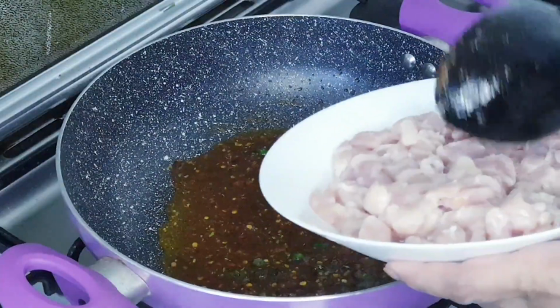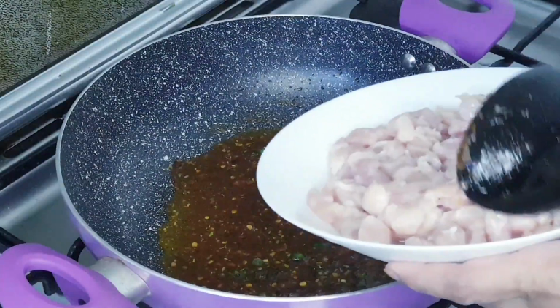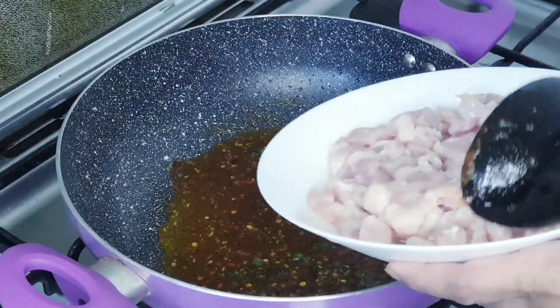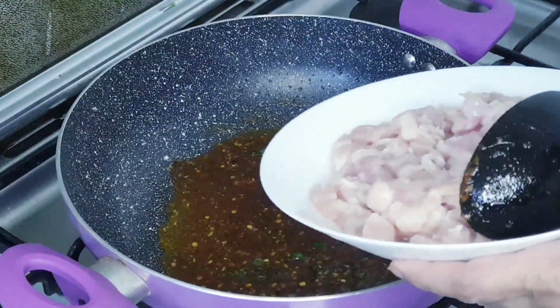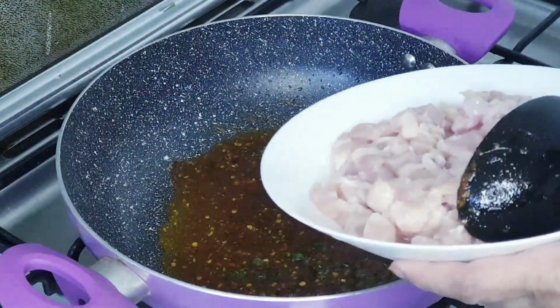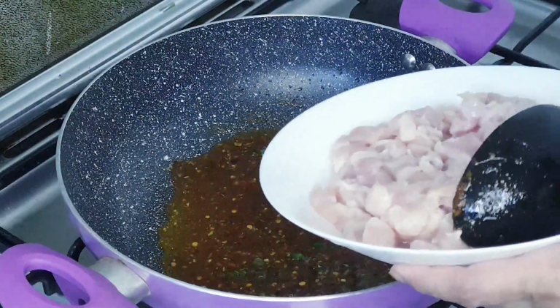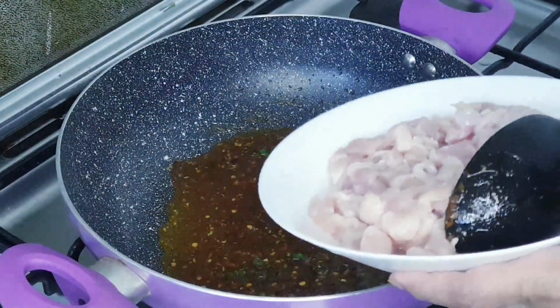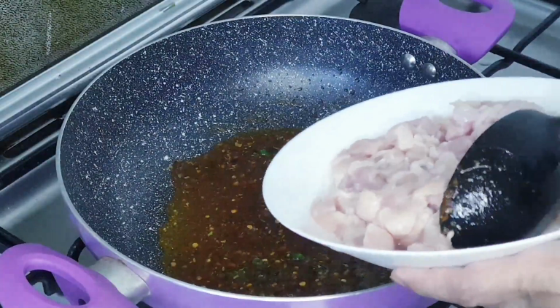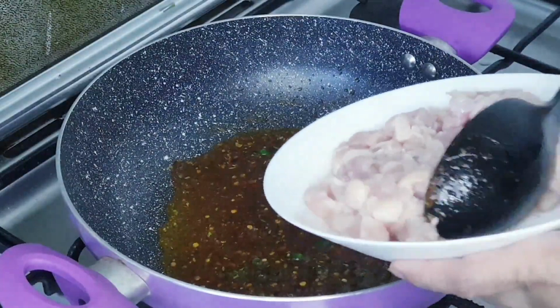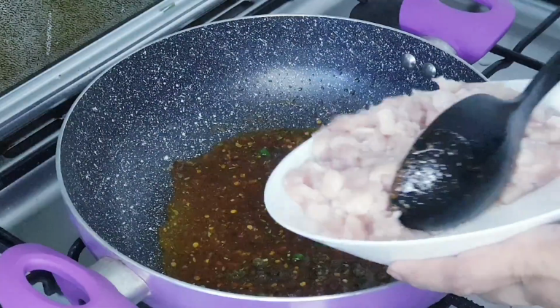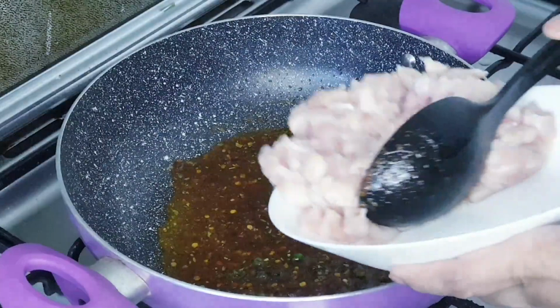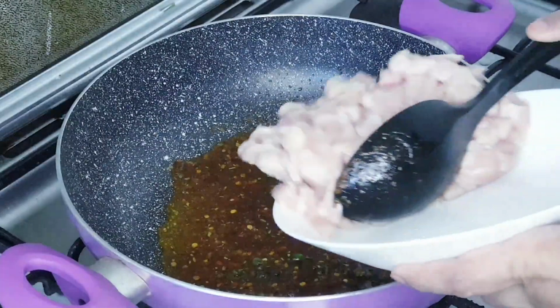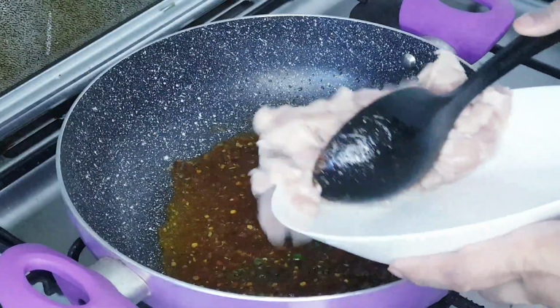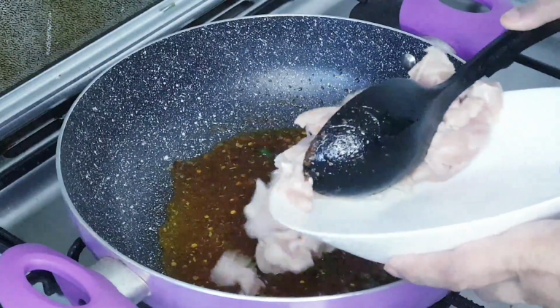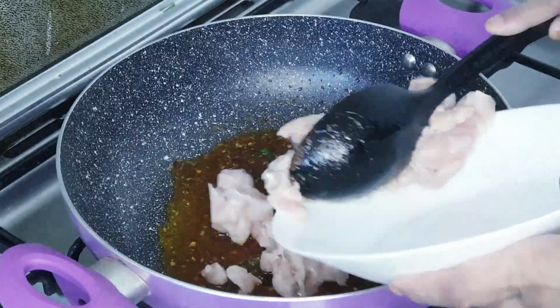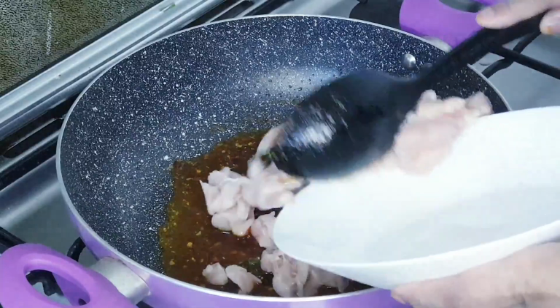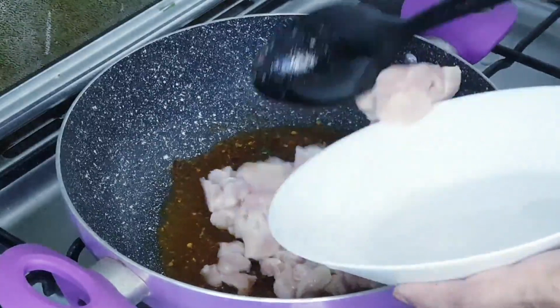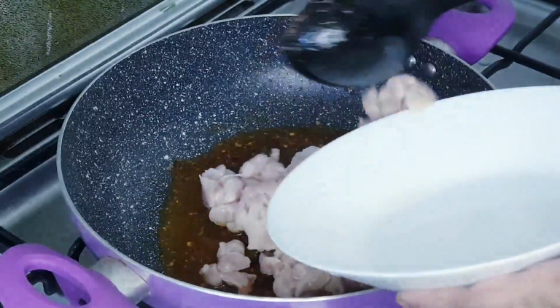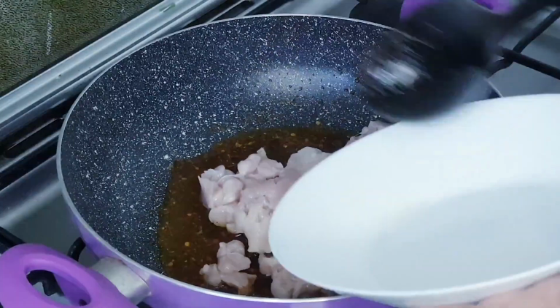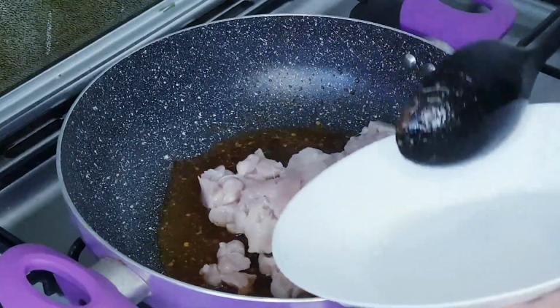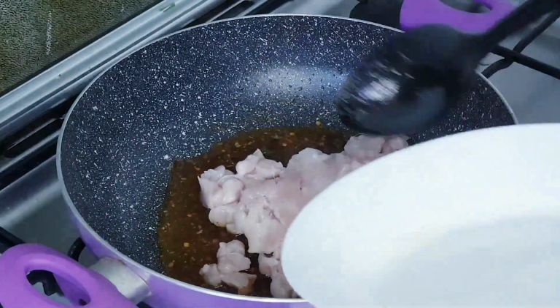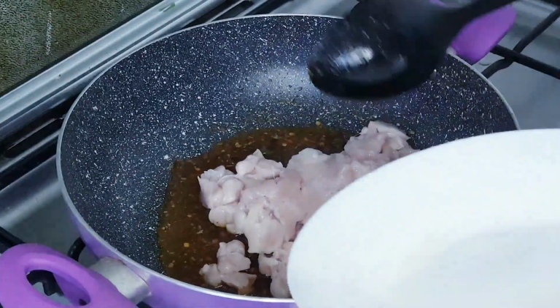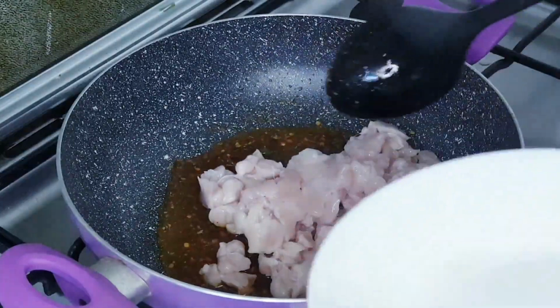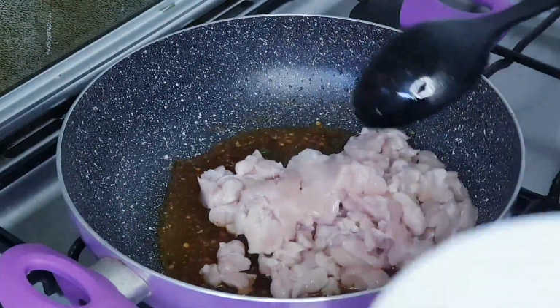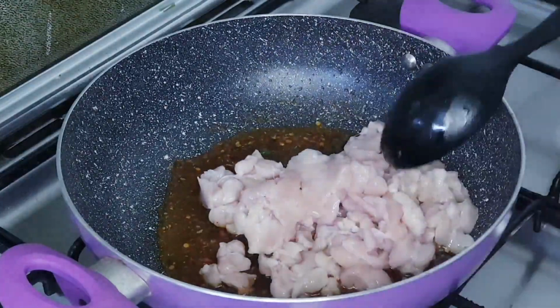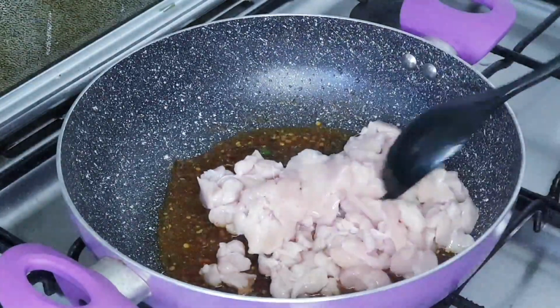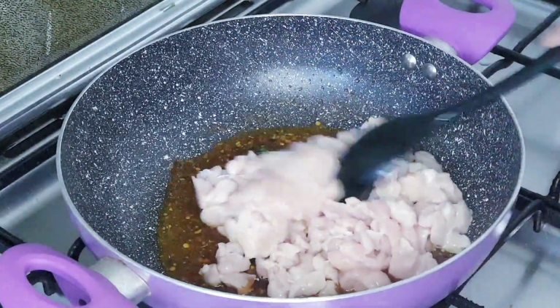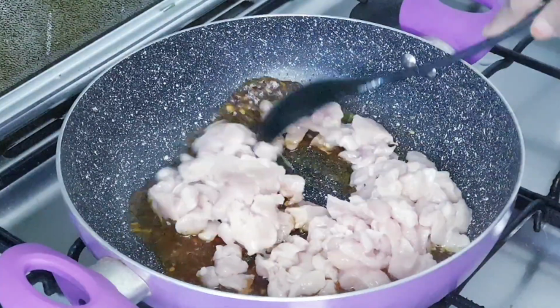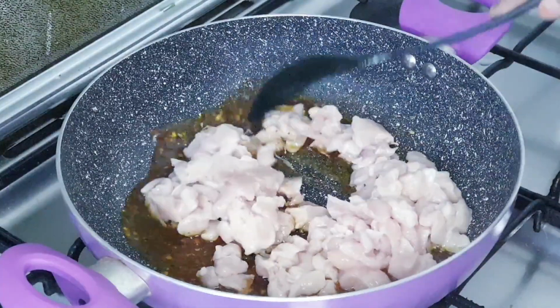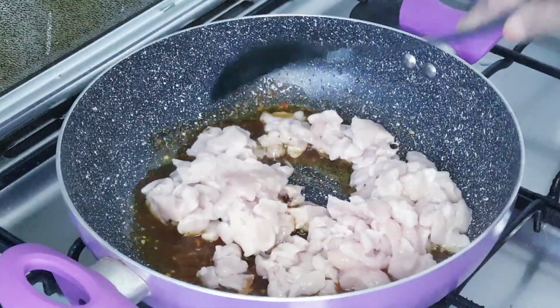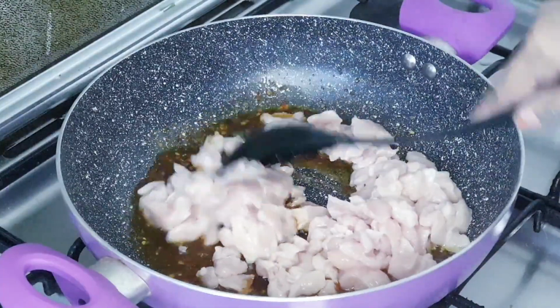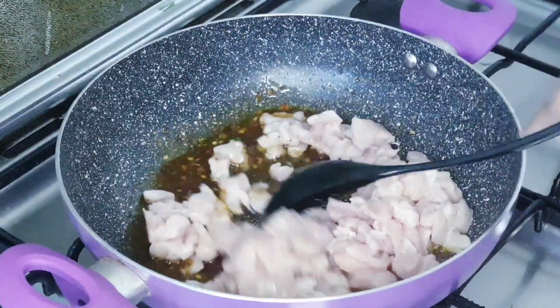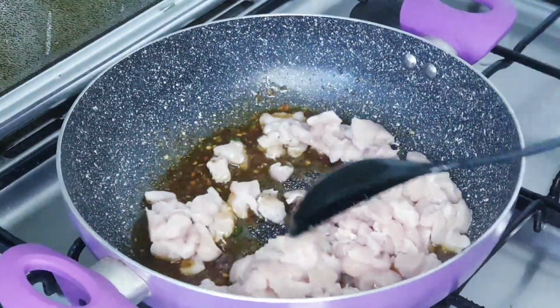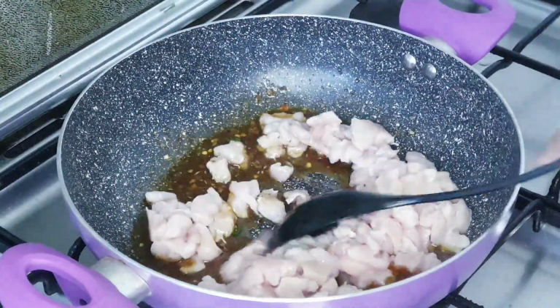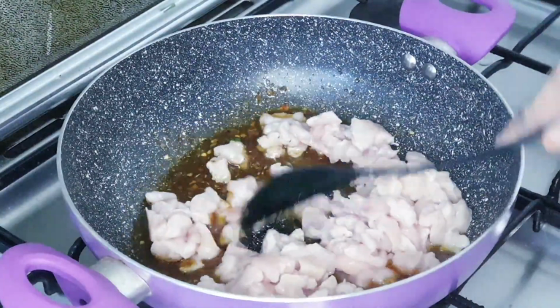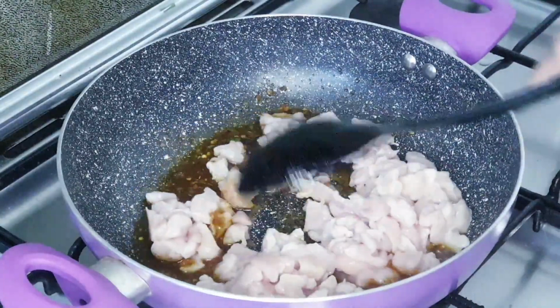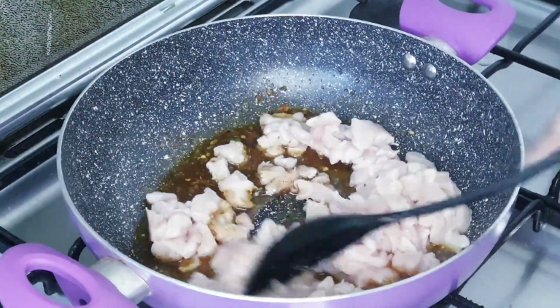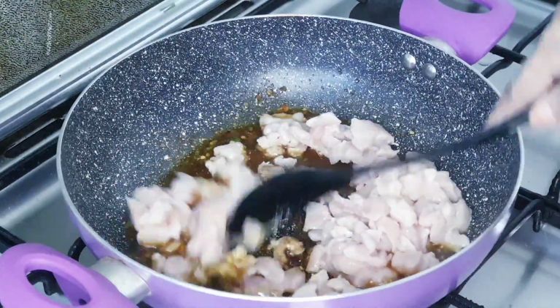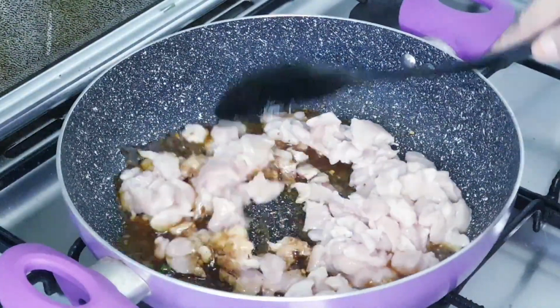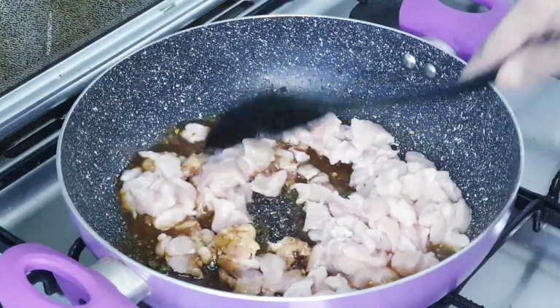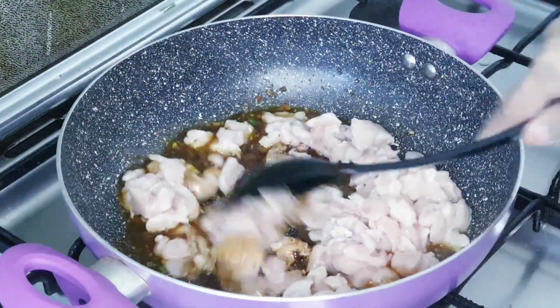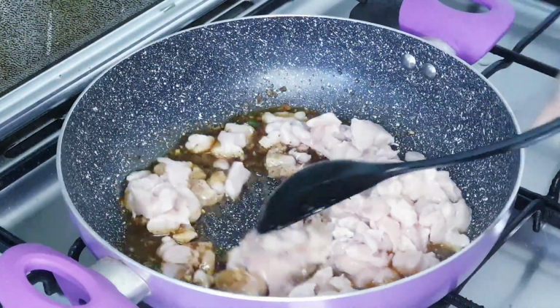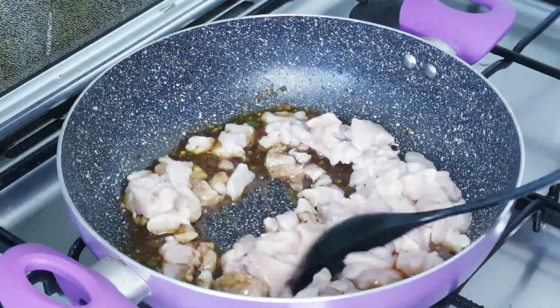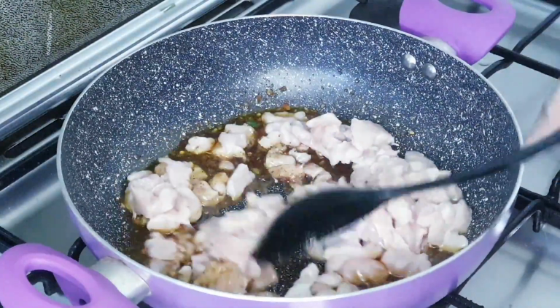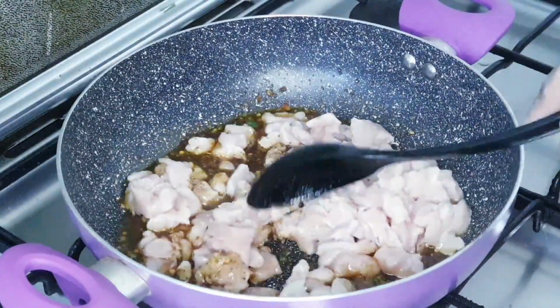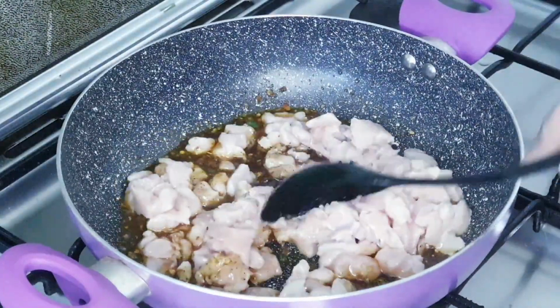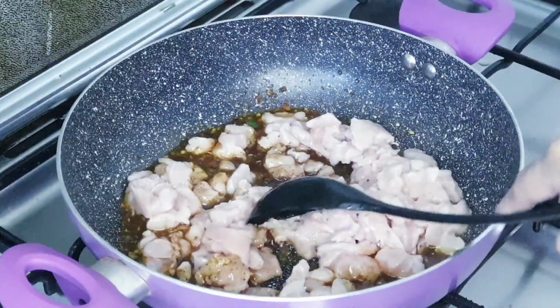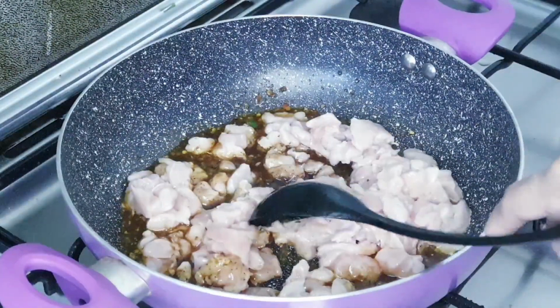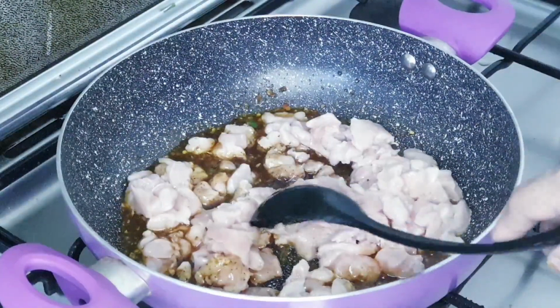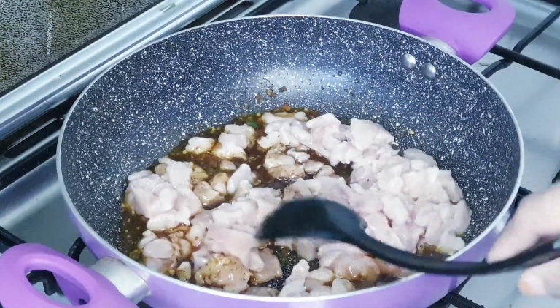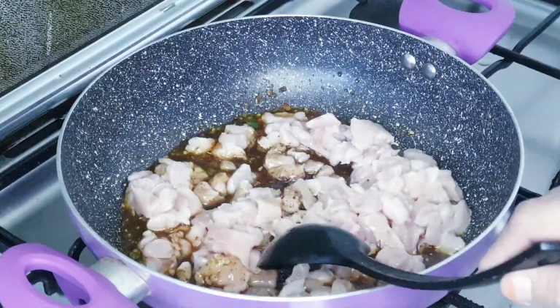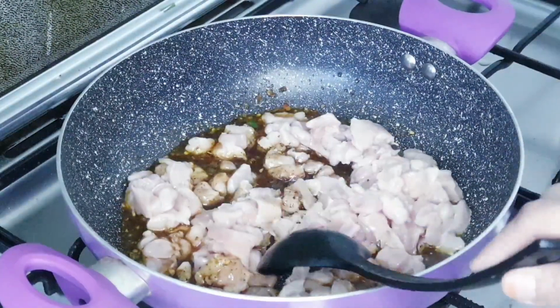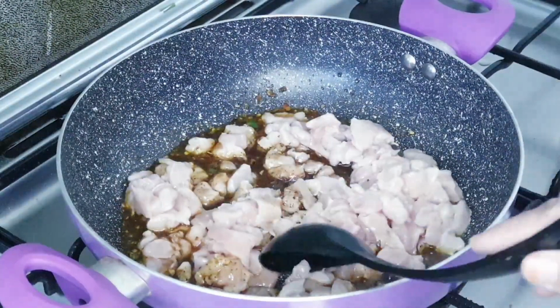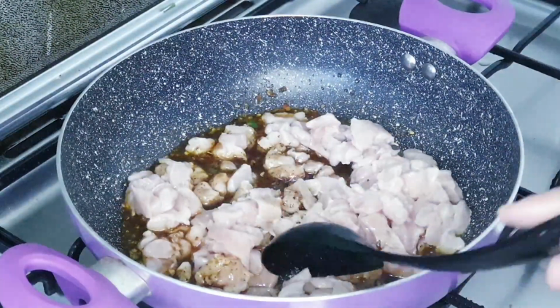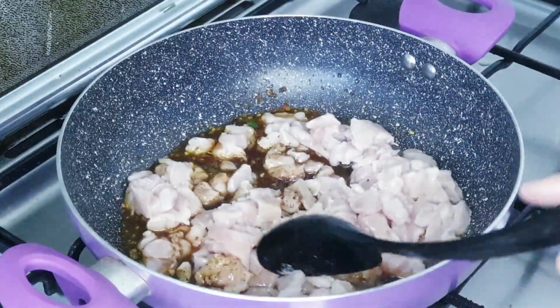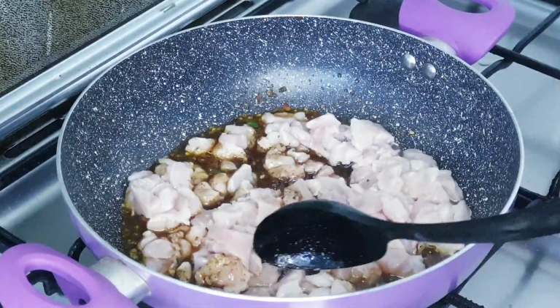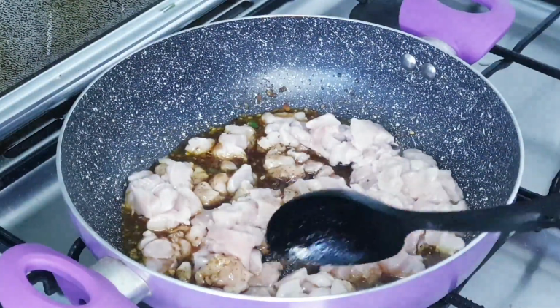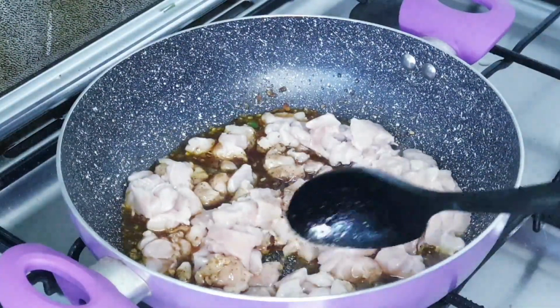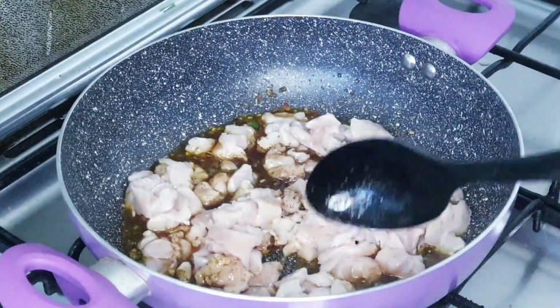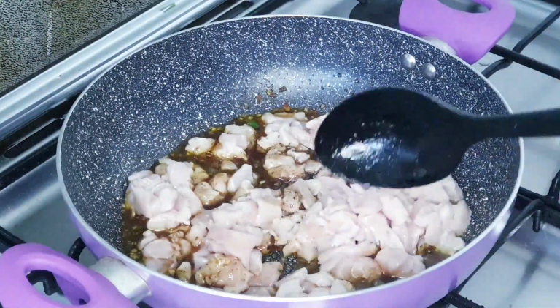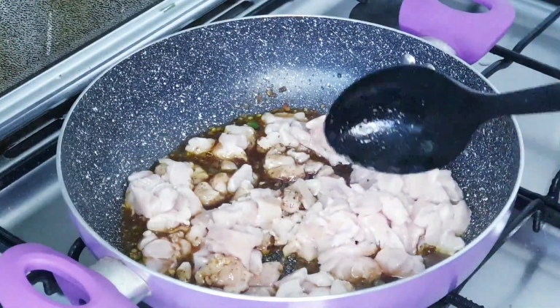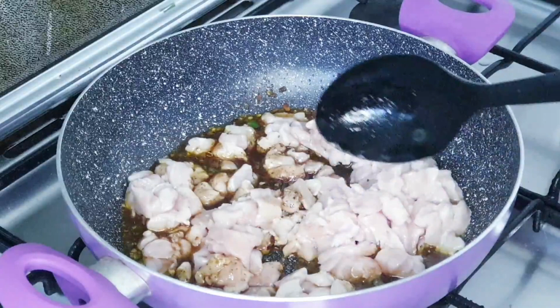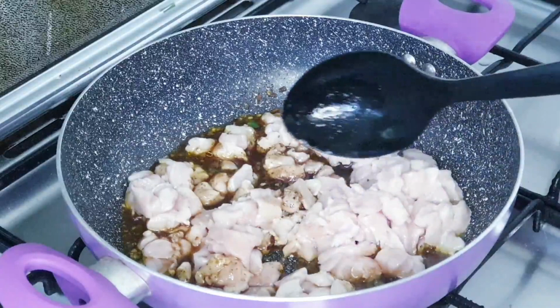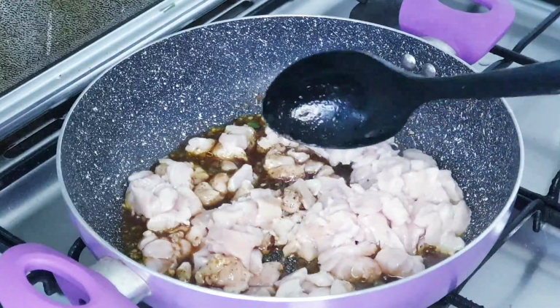Now add chicken in the pan. Mix it well till the water of the chicken dries up.